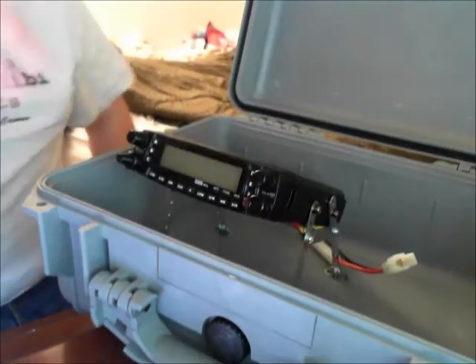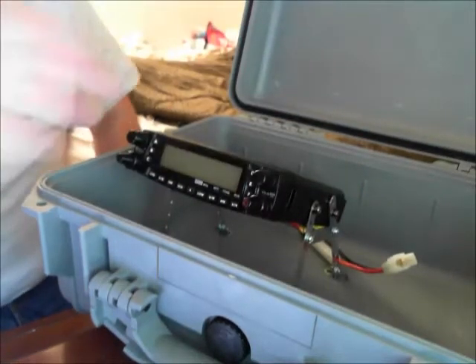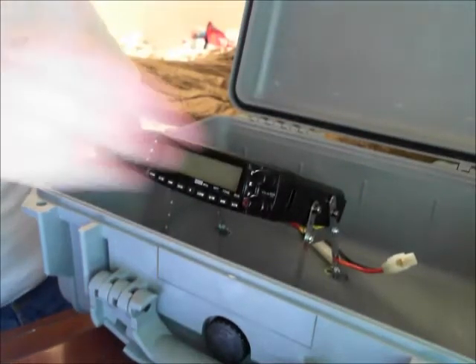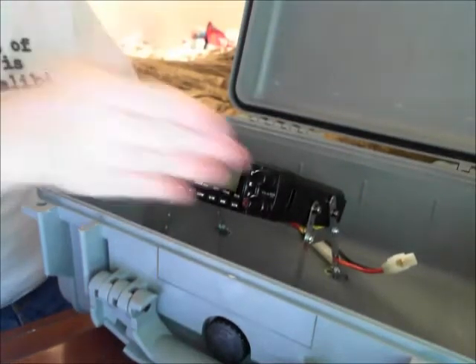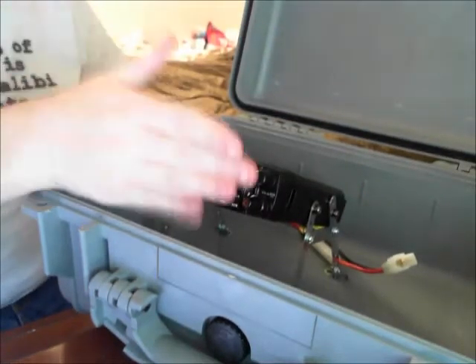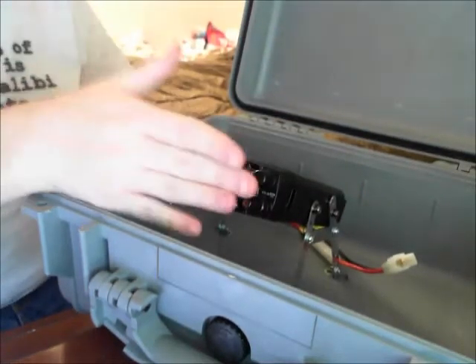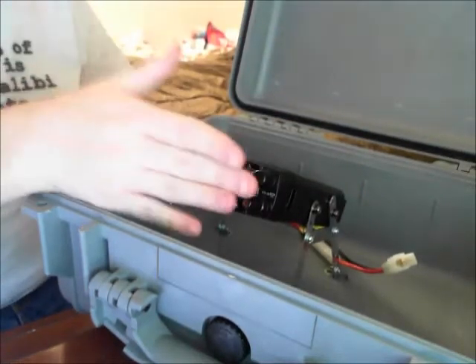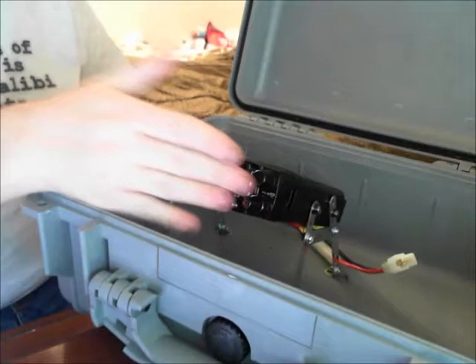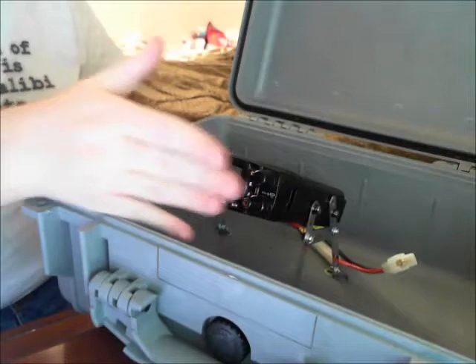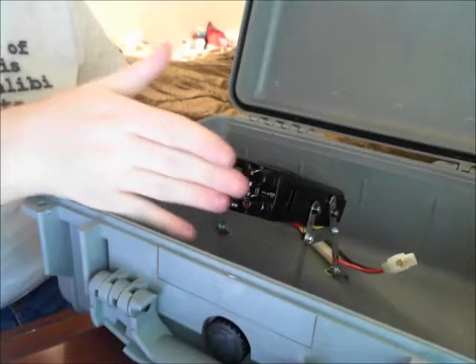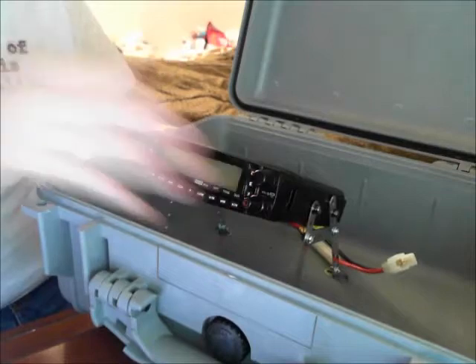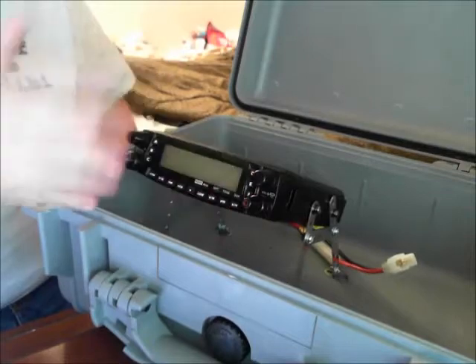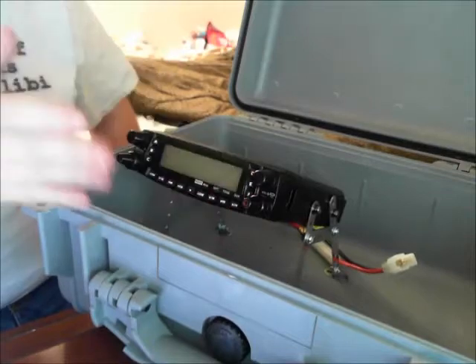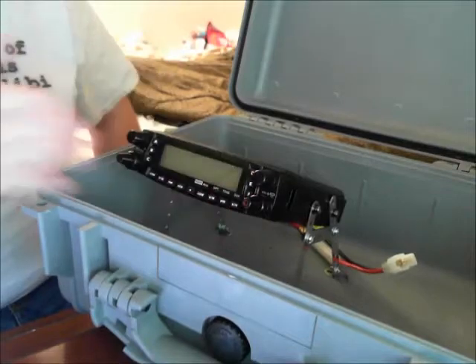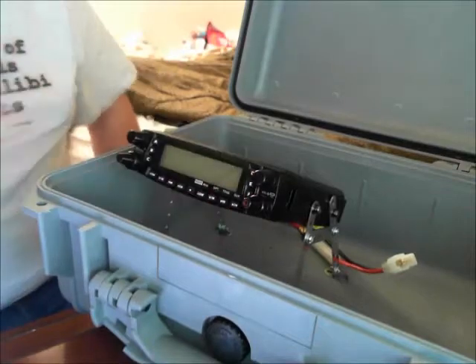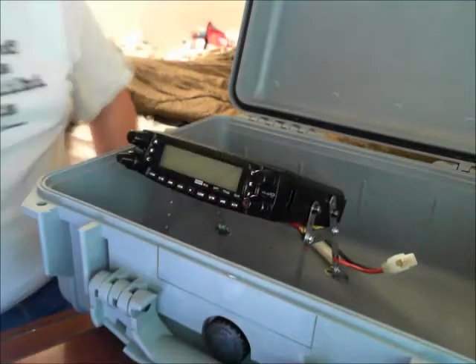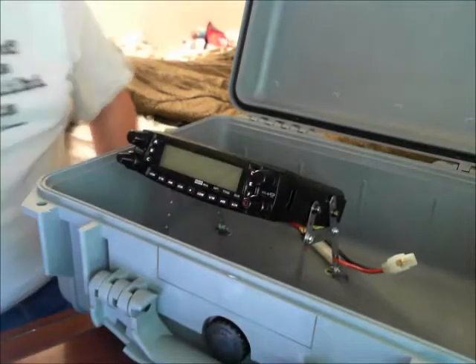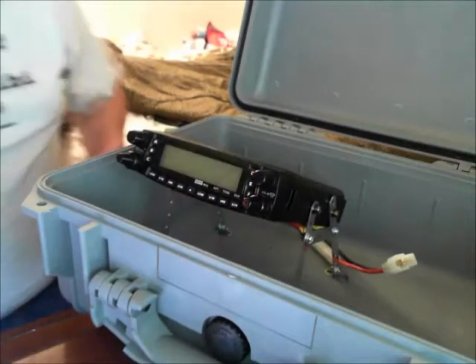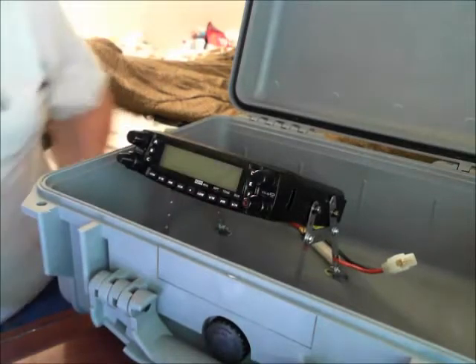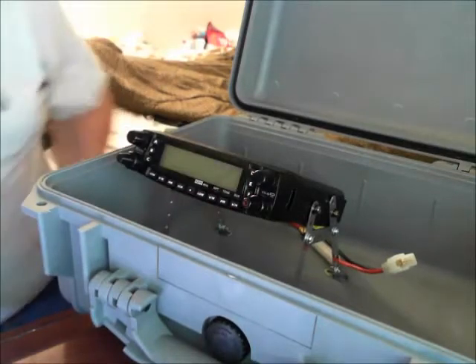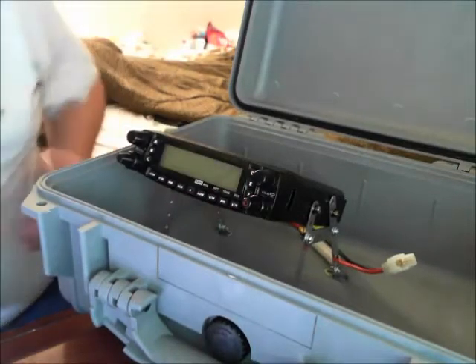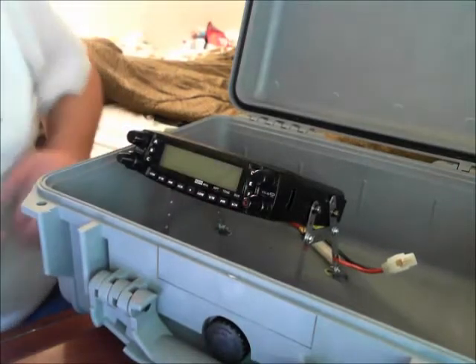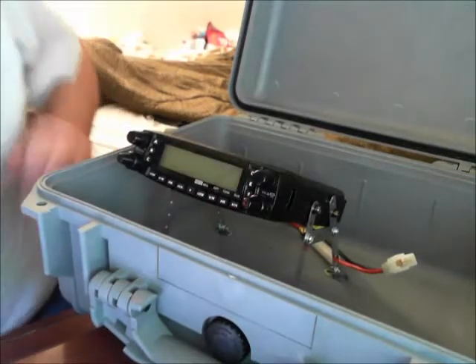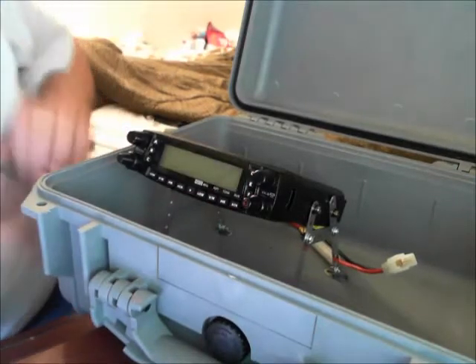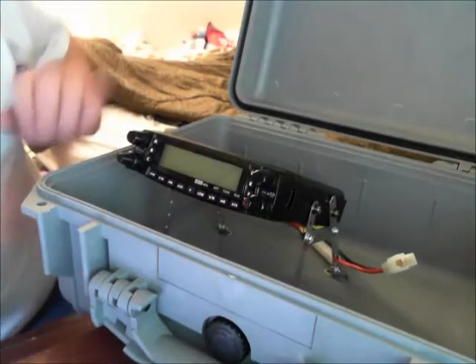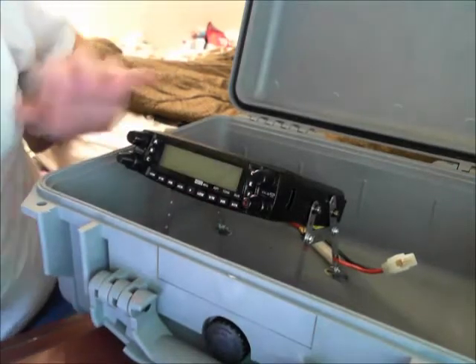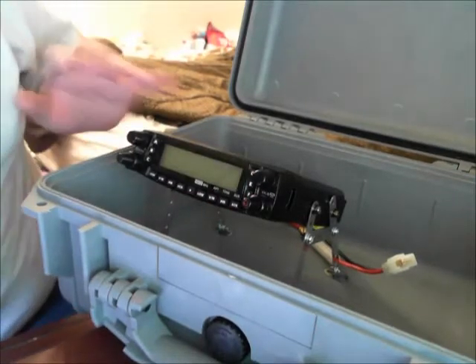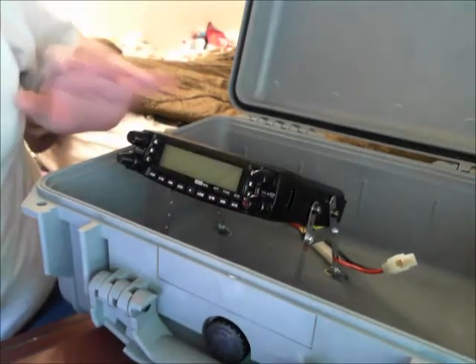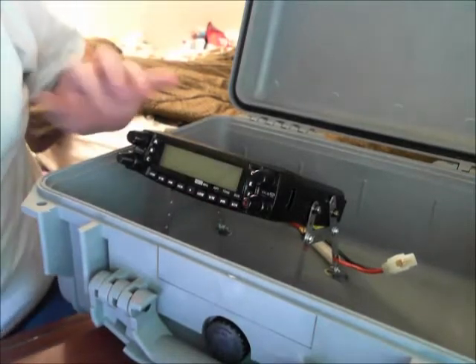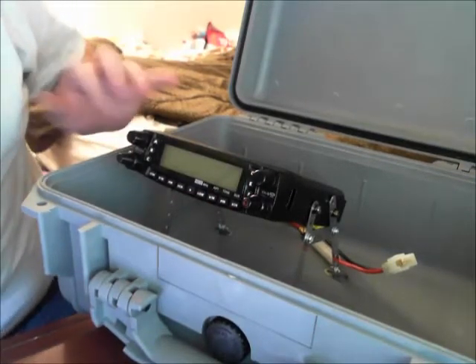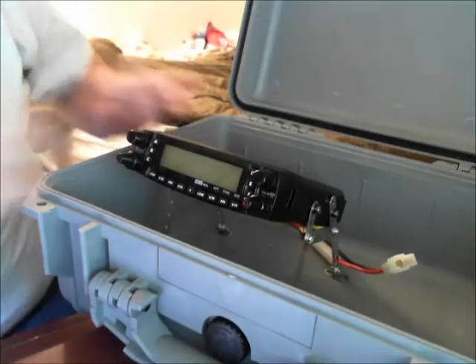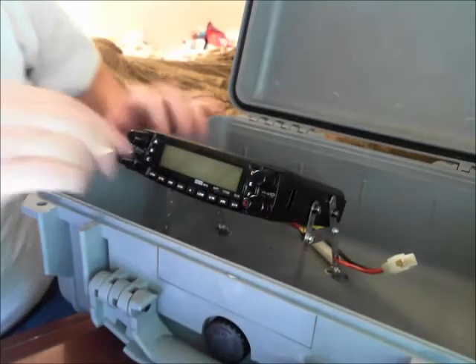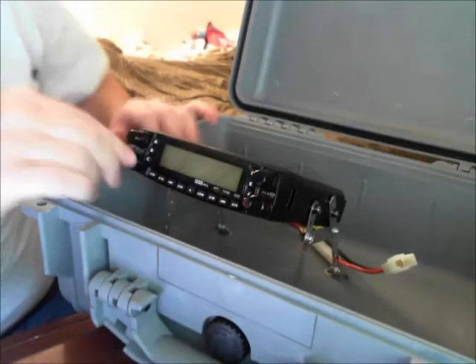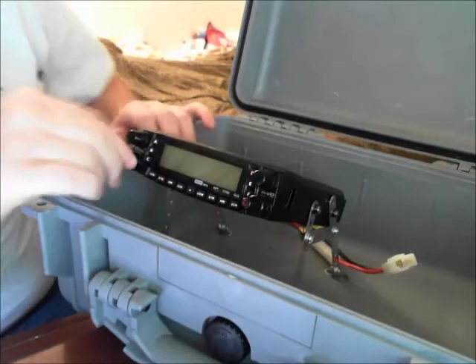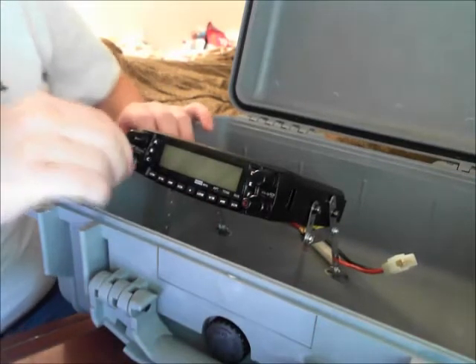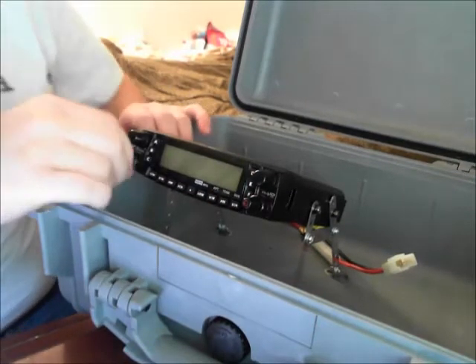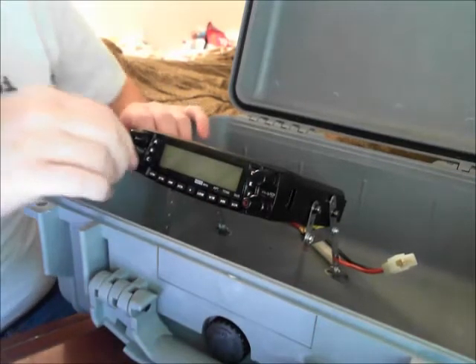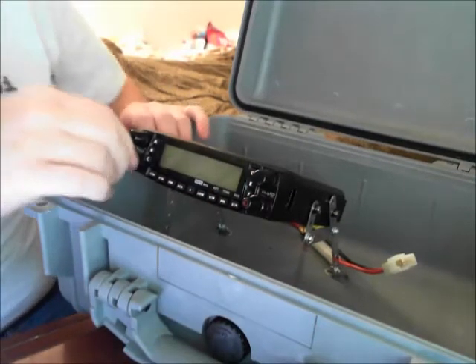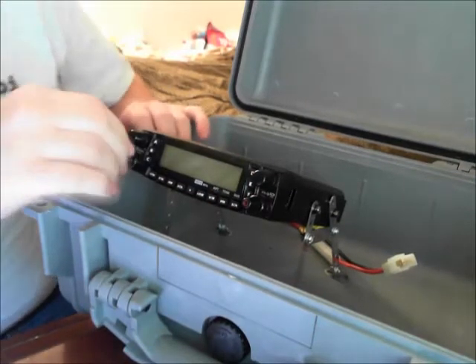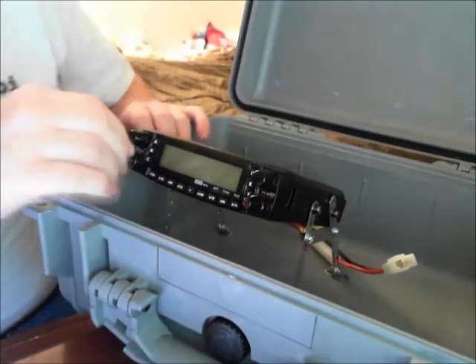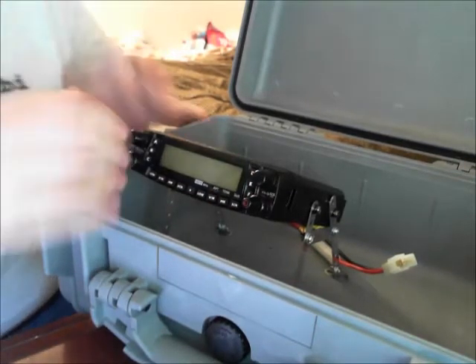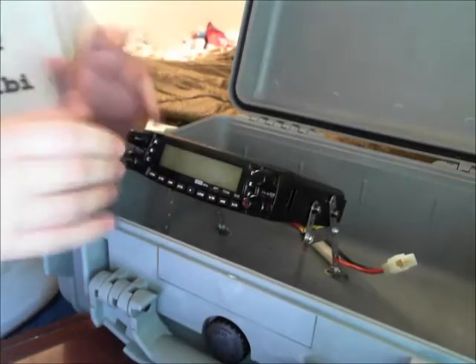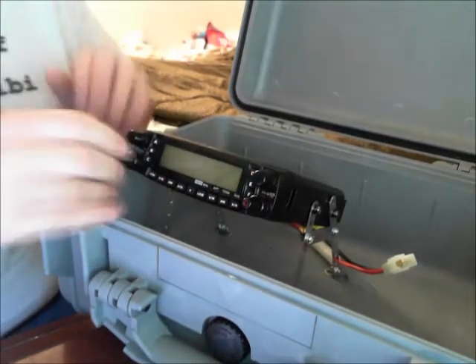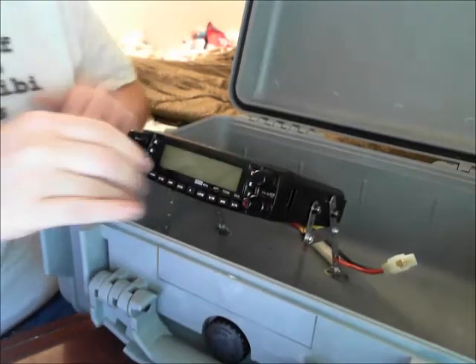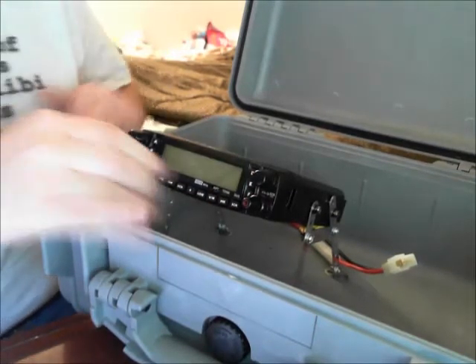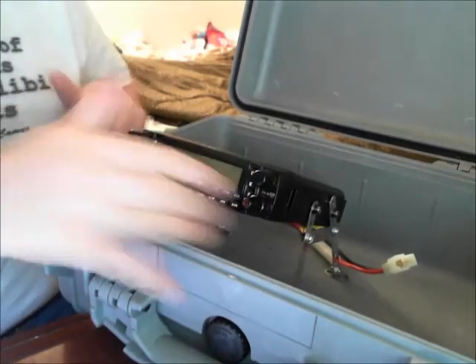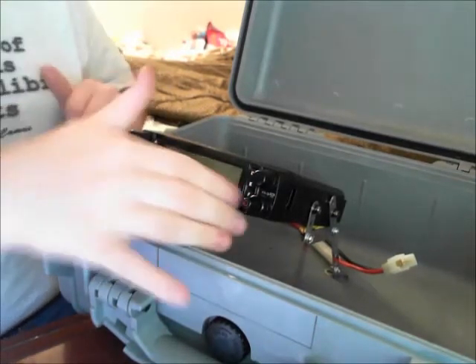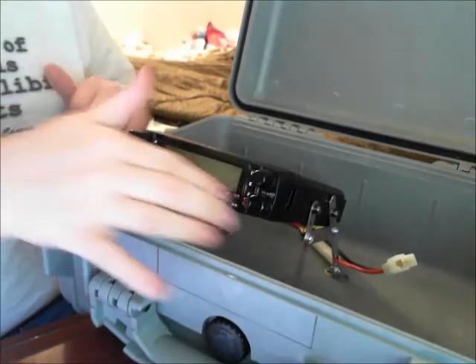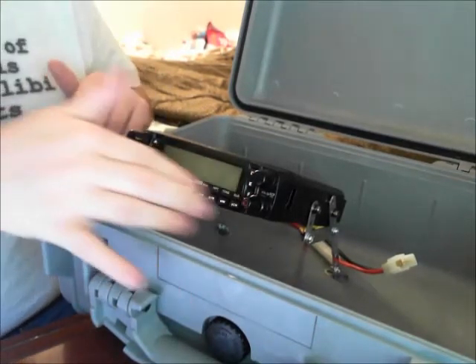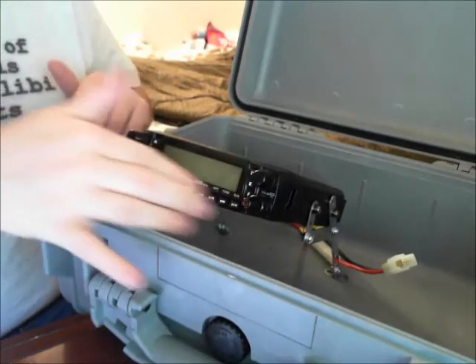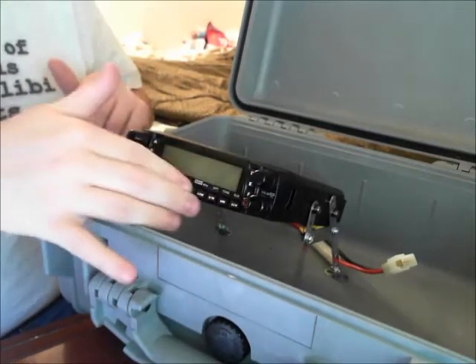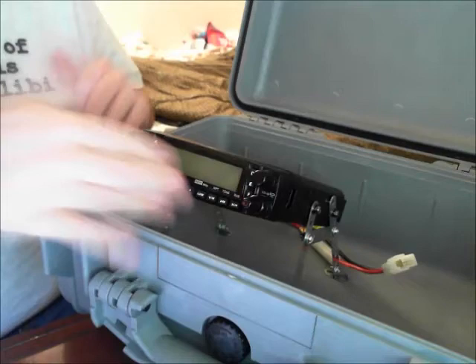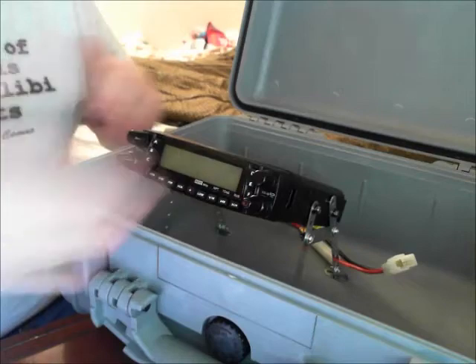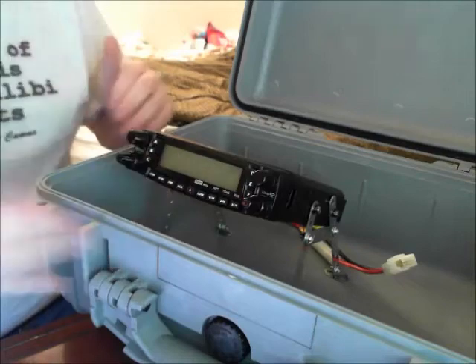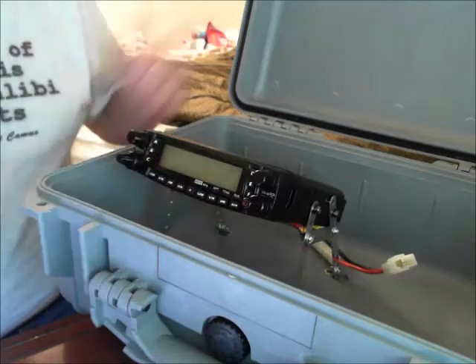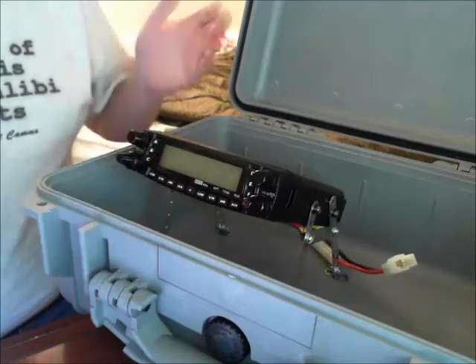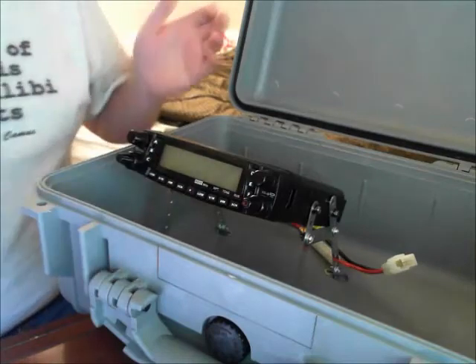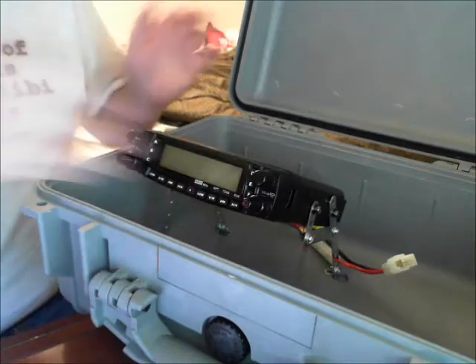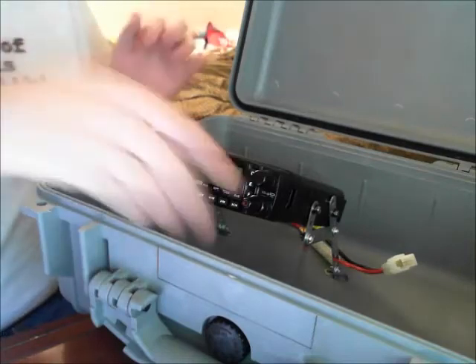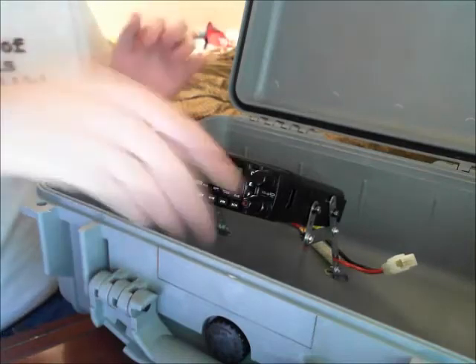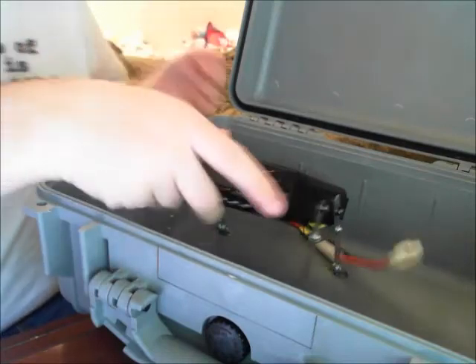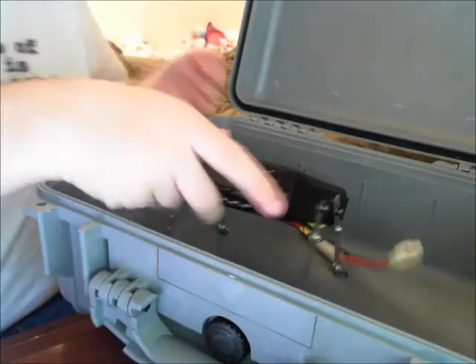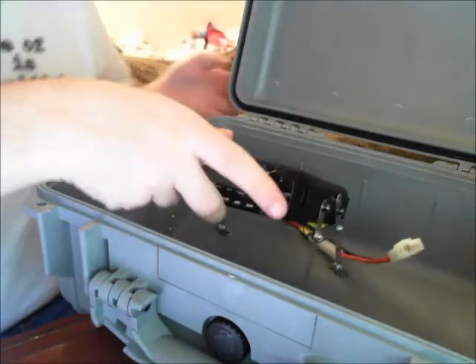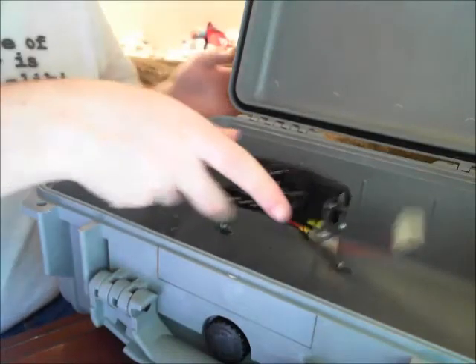This way, I can see the screen without a problem — I'll be sitting right here — and I can get to the knobs and all the buttons without even having to worry about it.